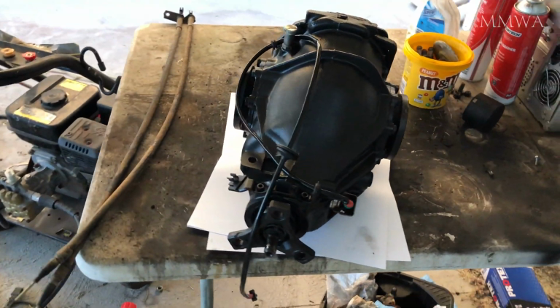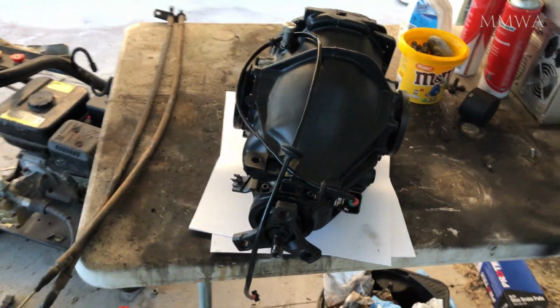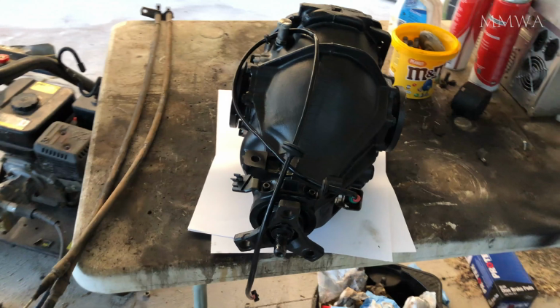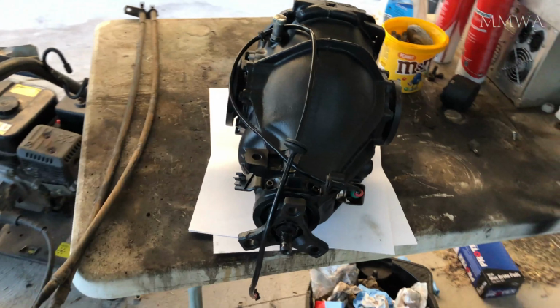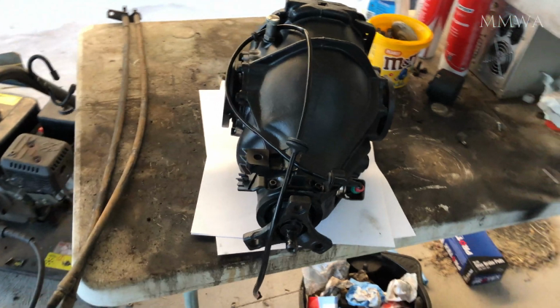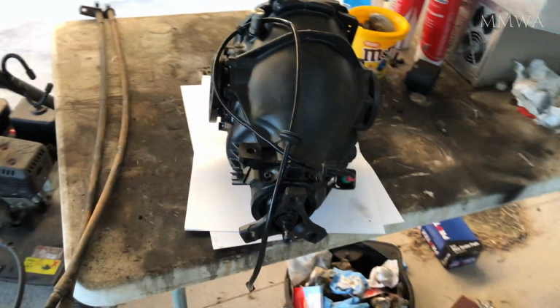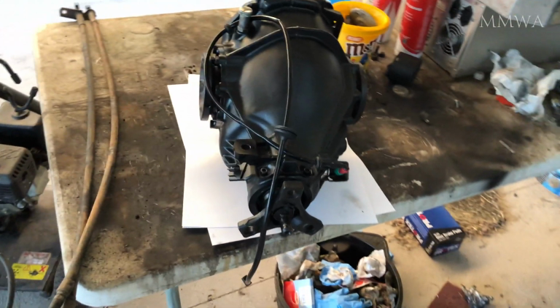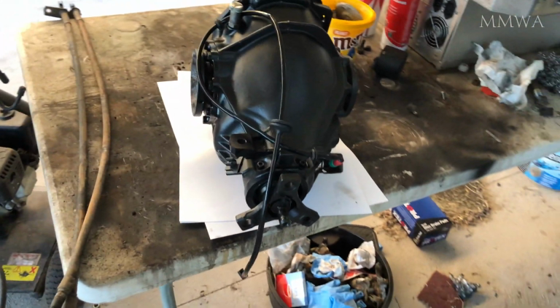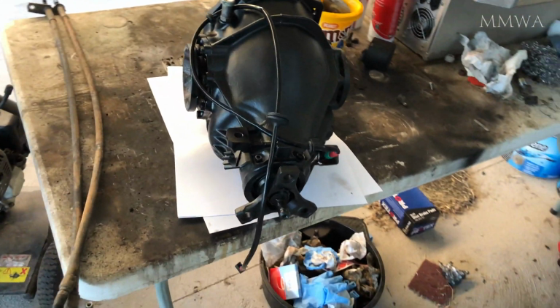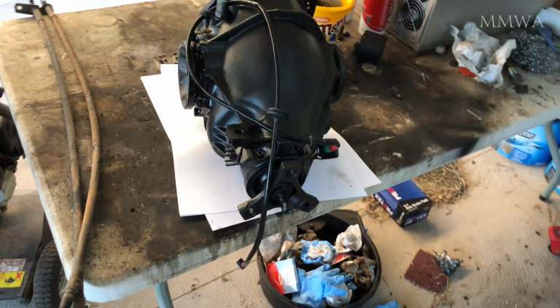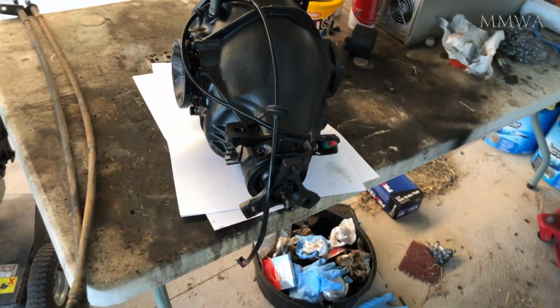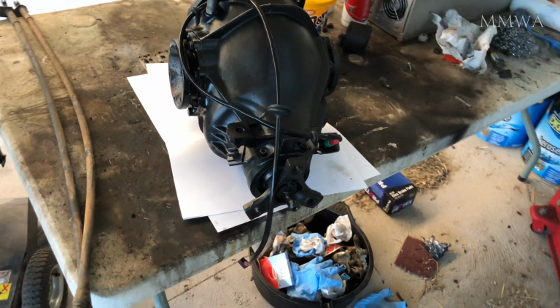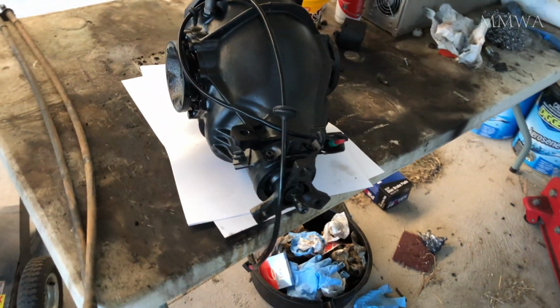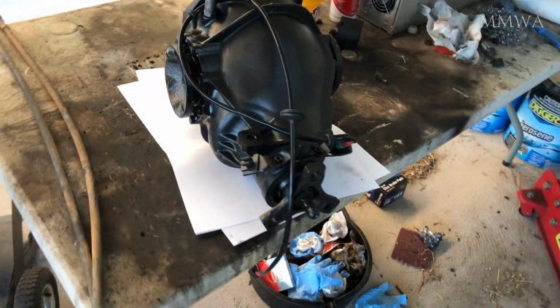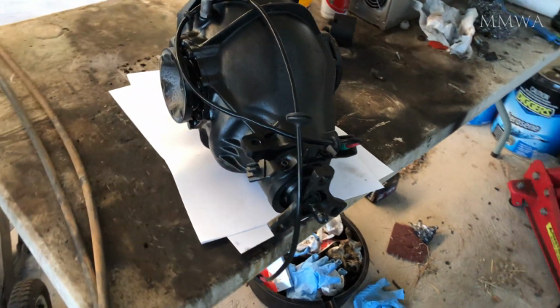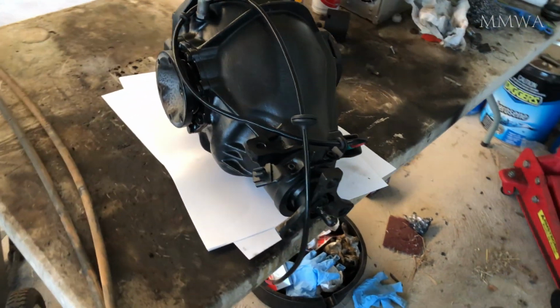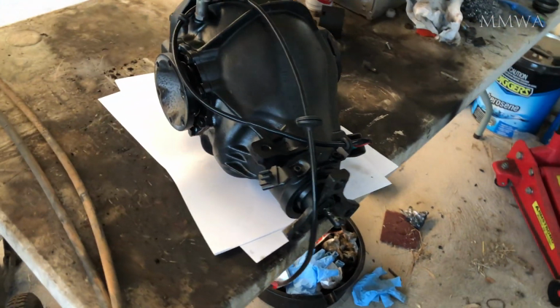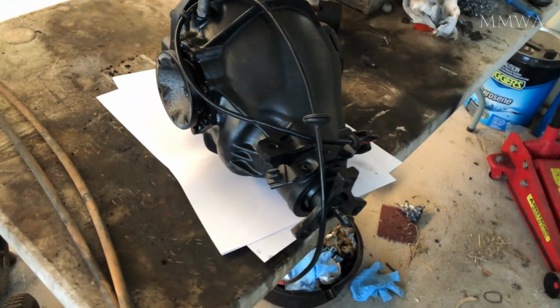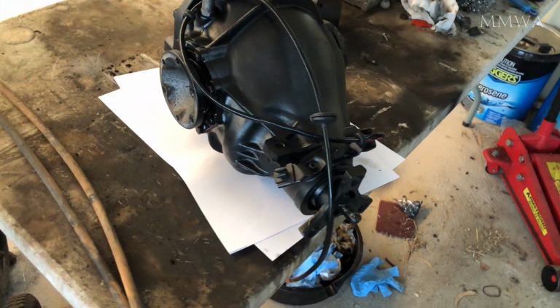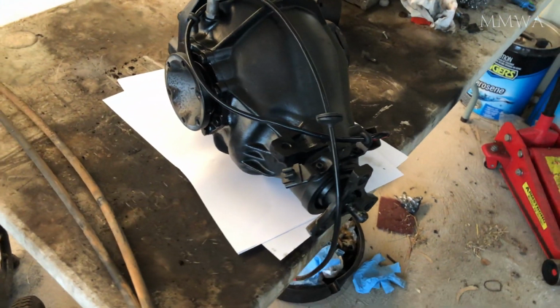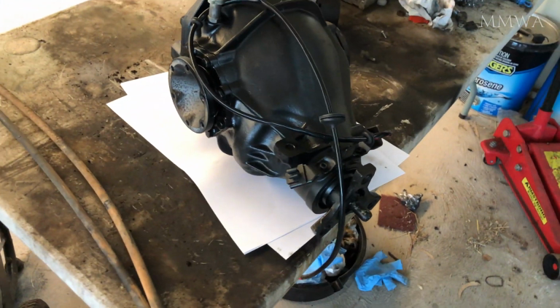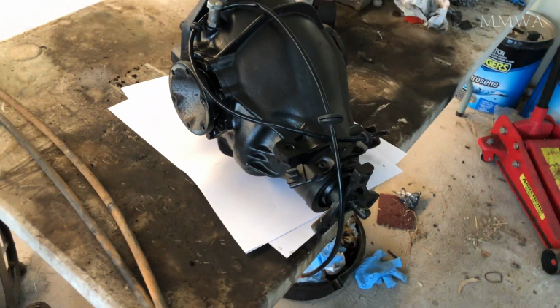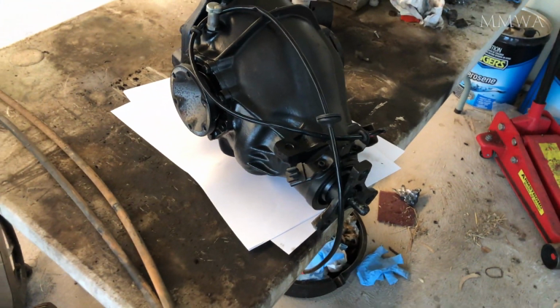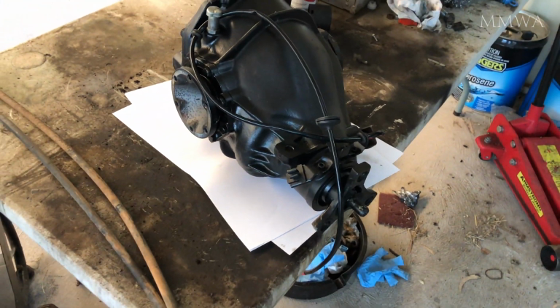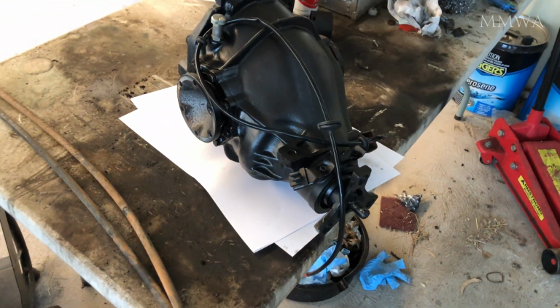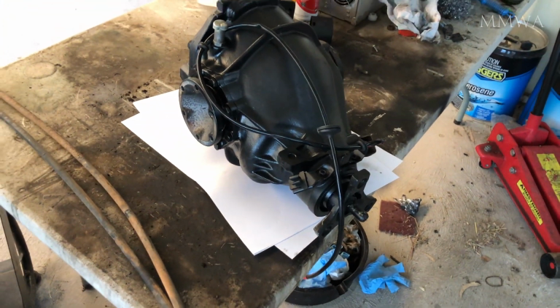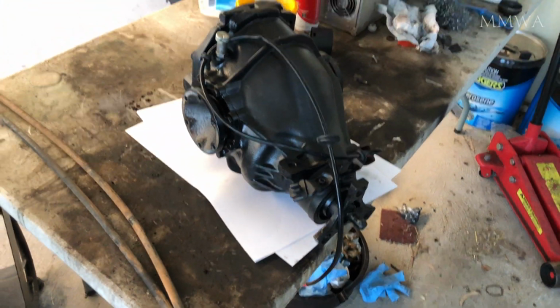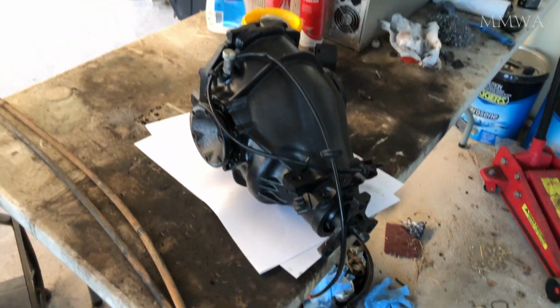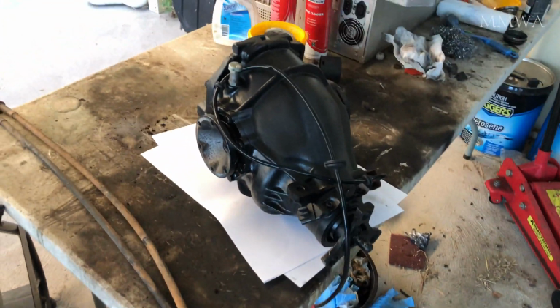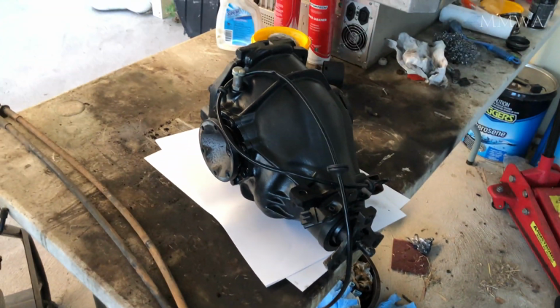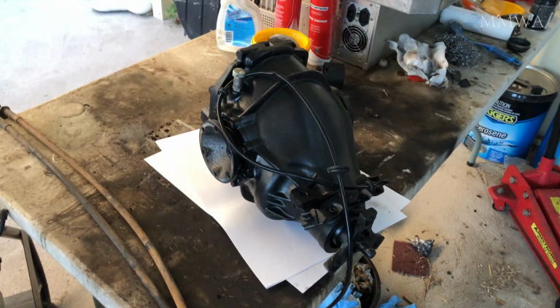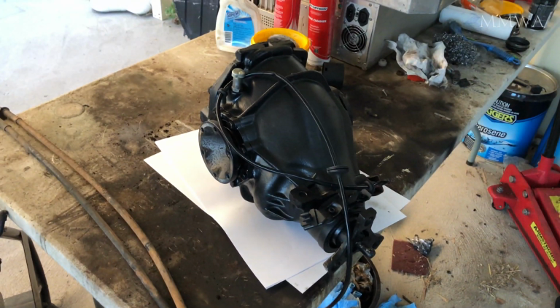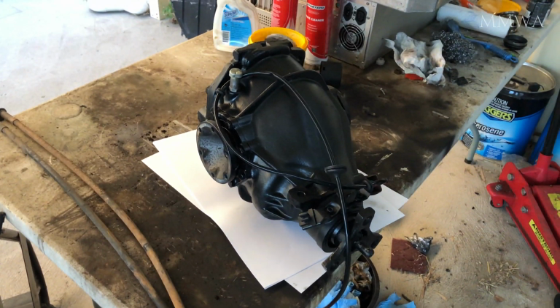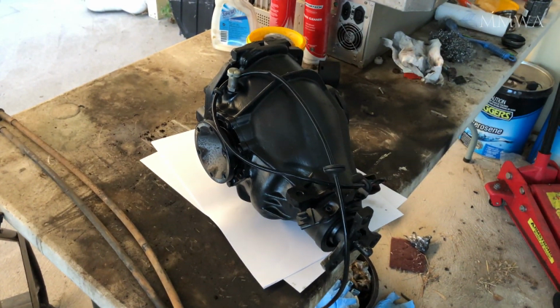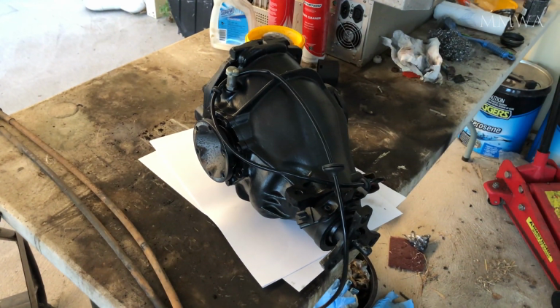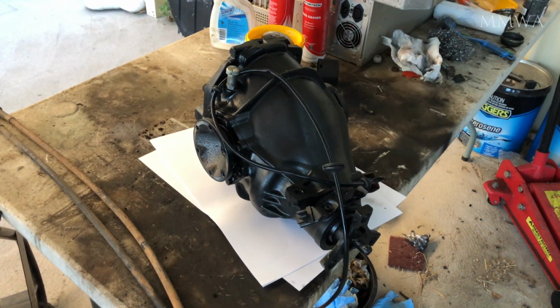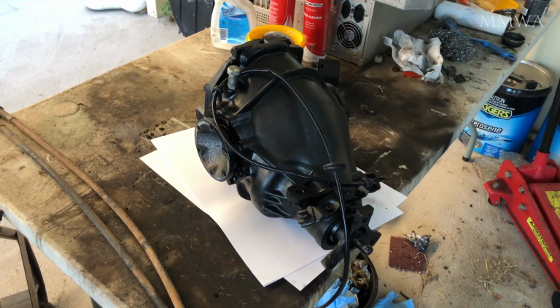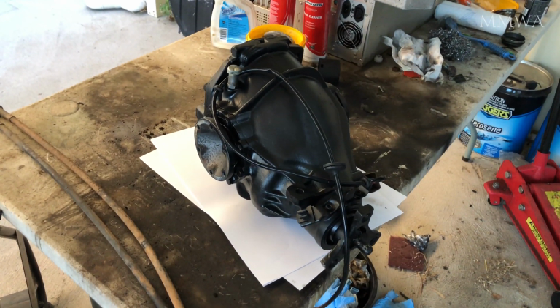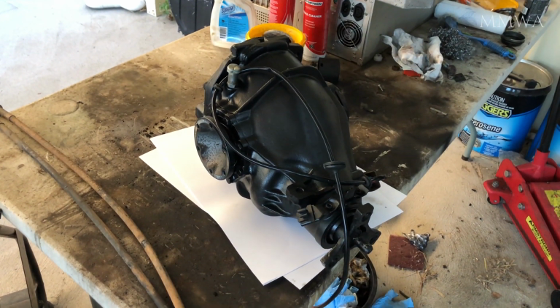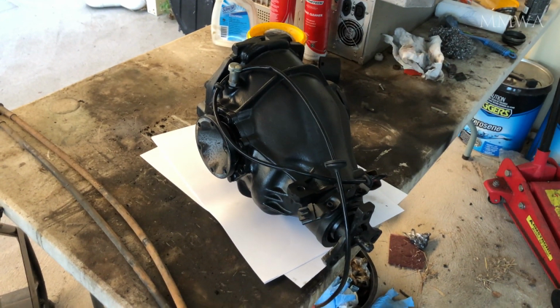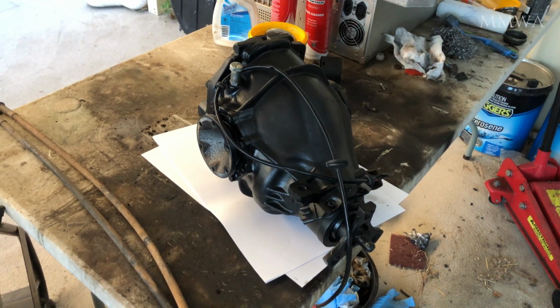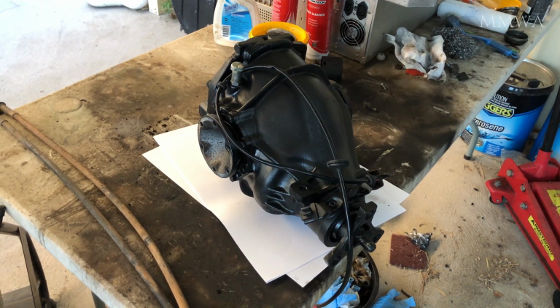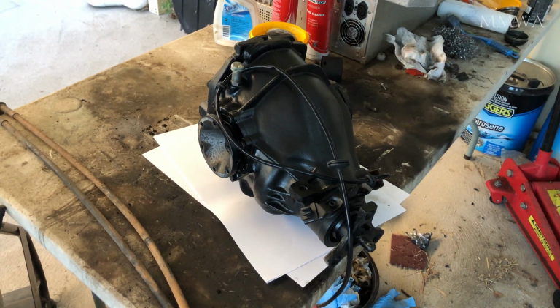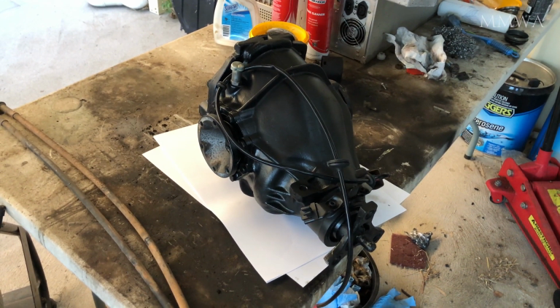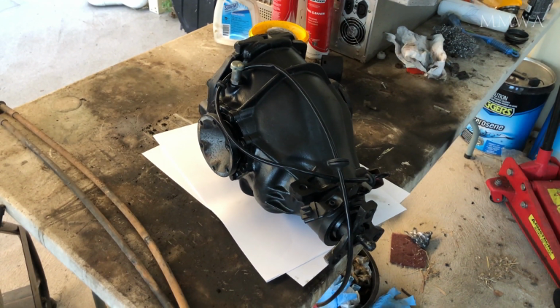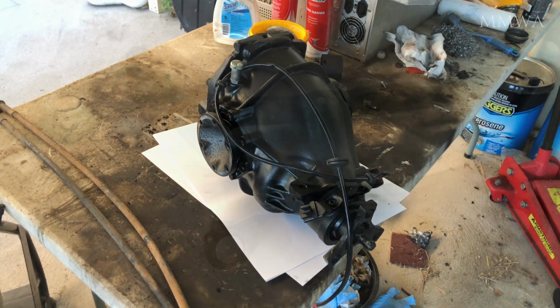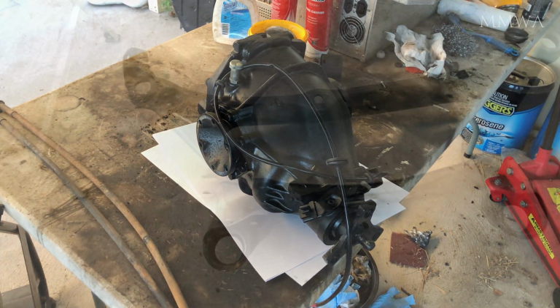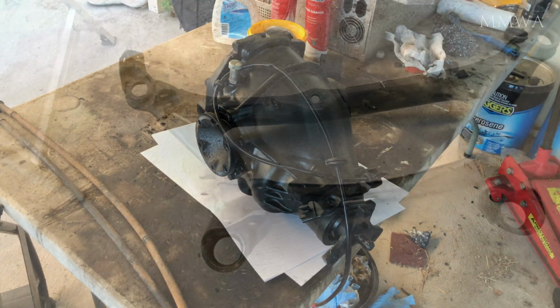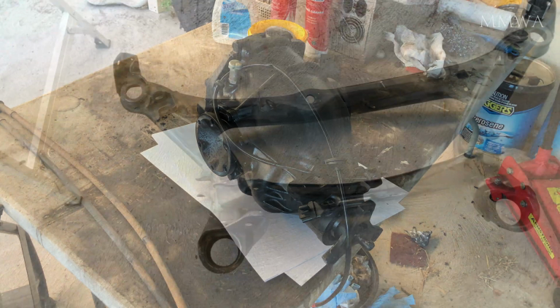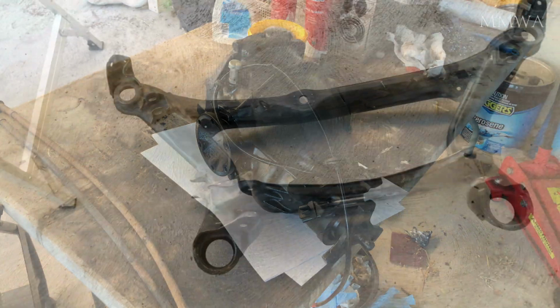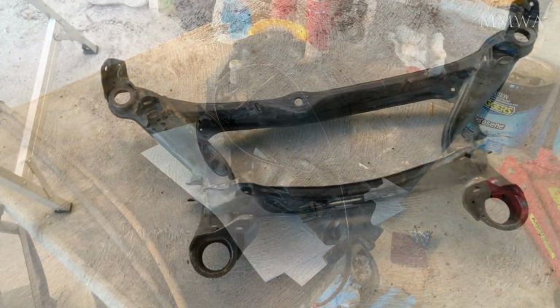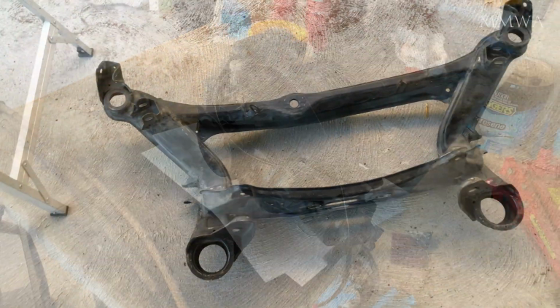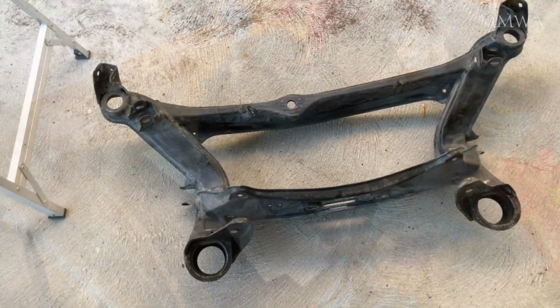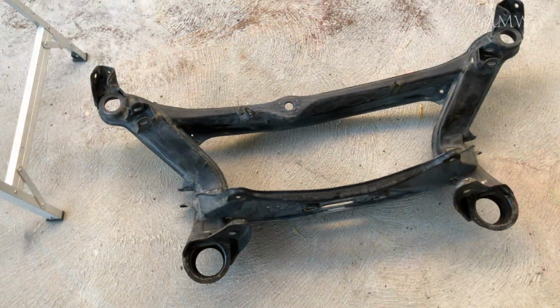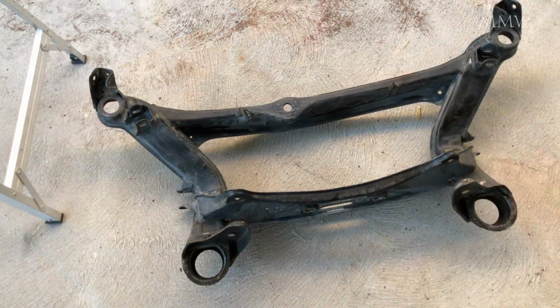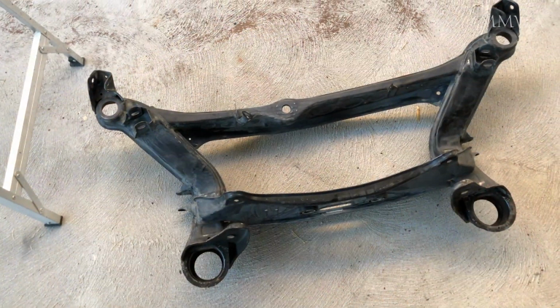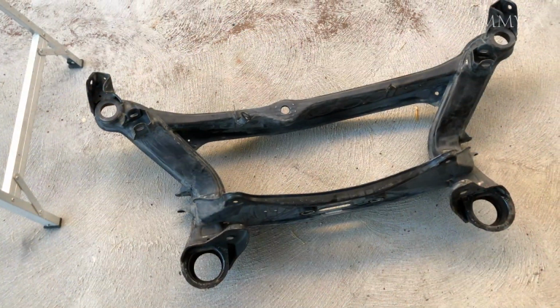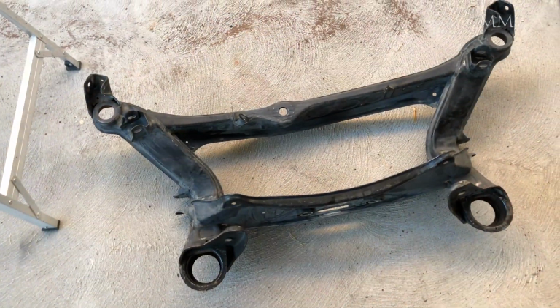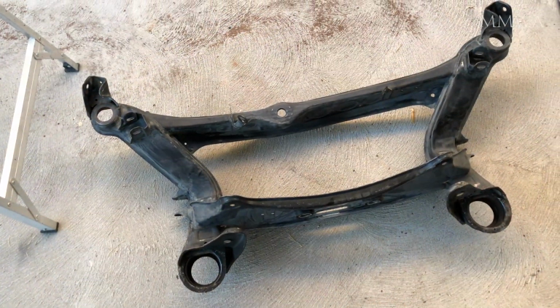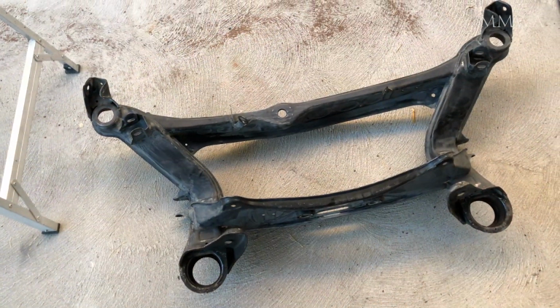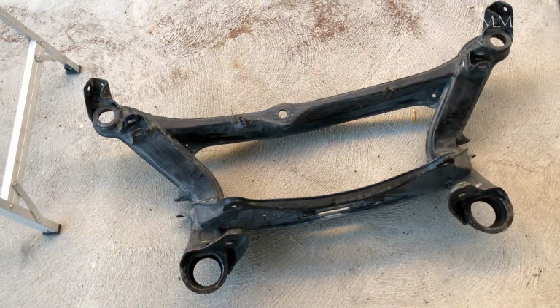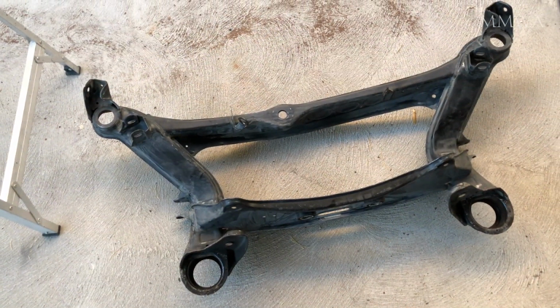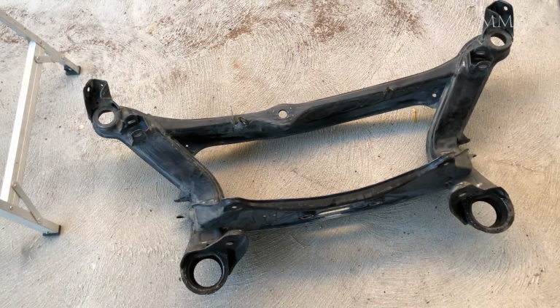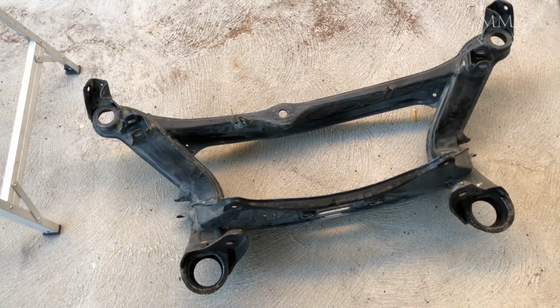Many hours later I looked at the differential and there is no oil leaking from it, so I consider that a success.